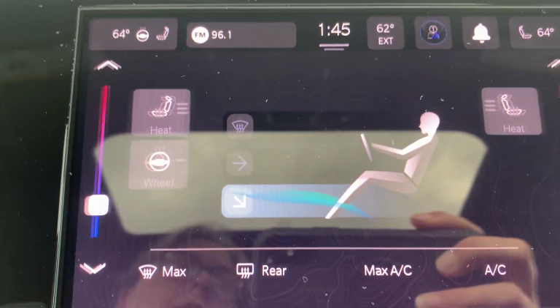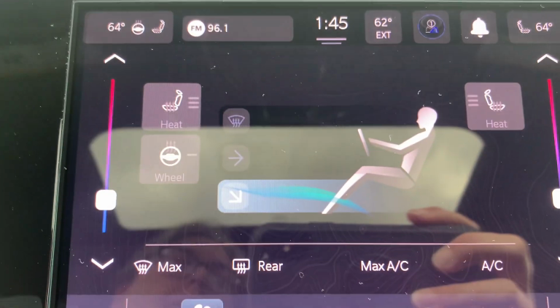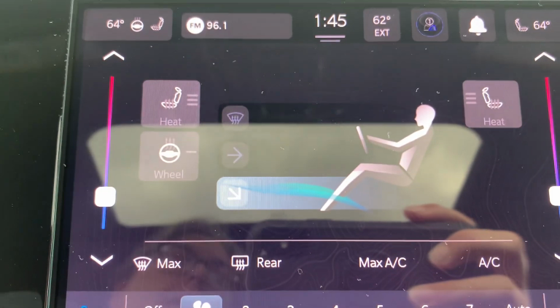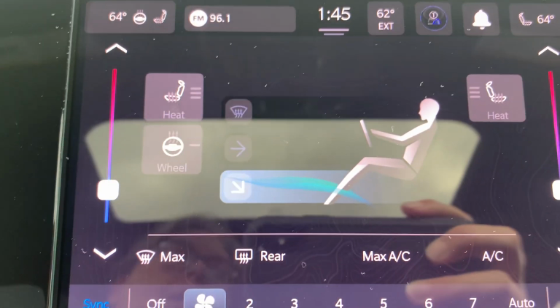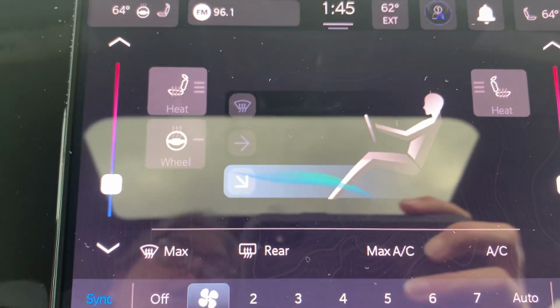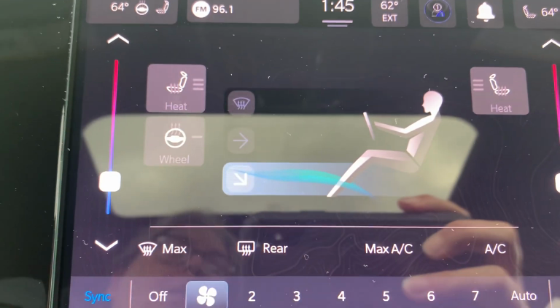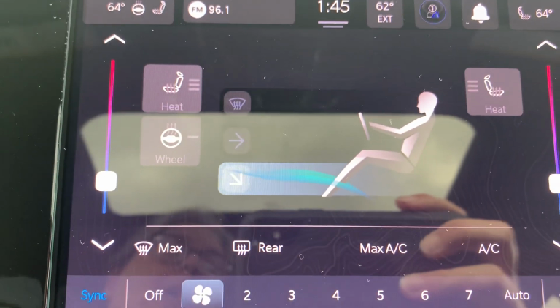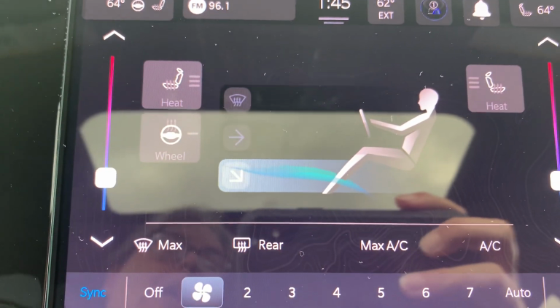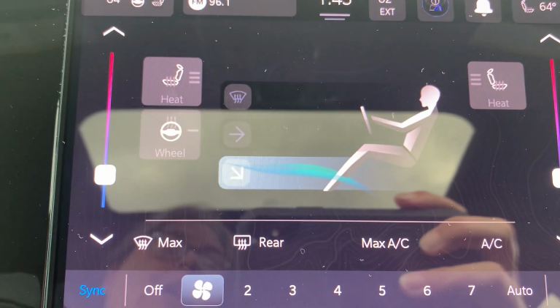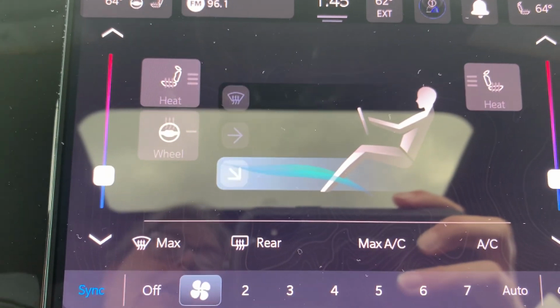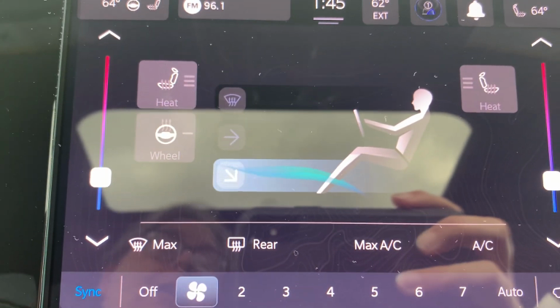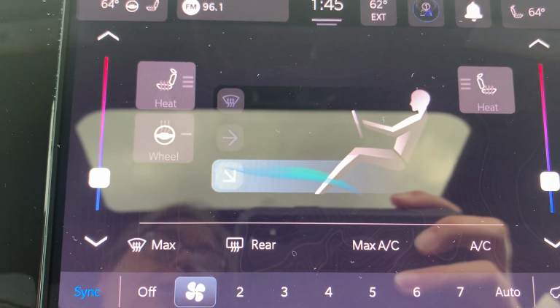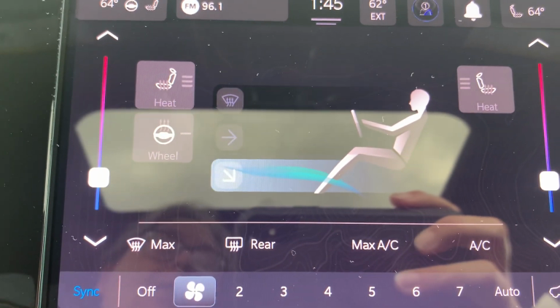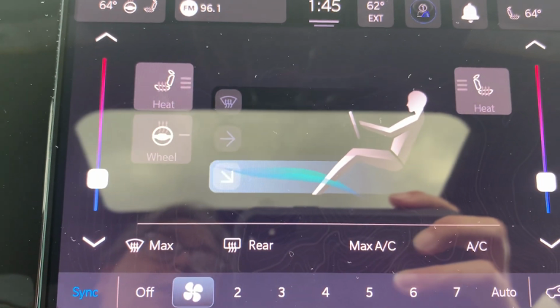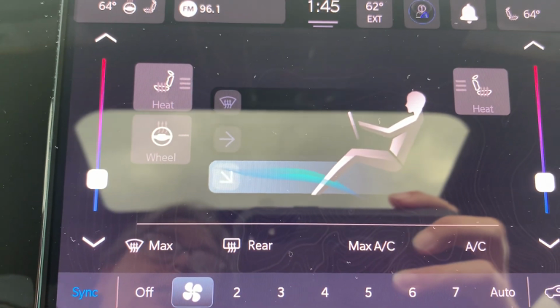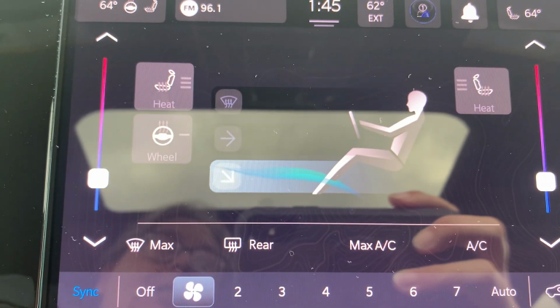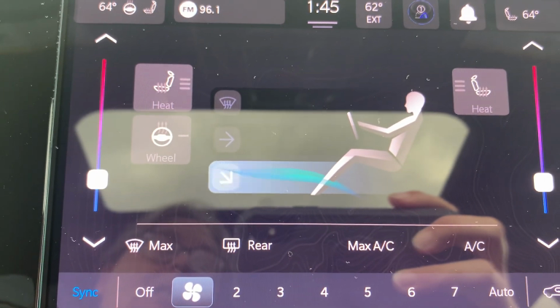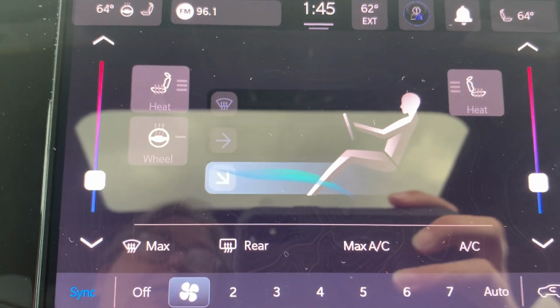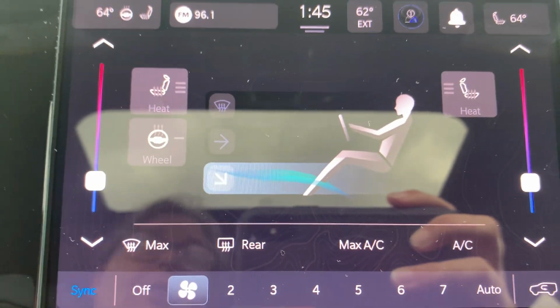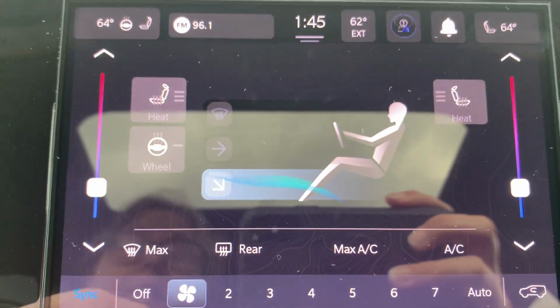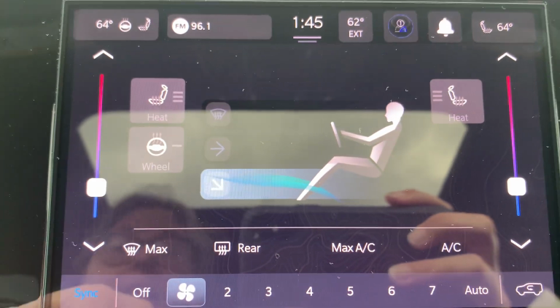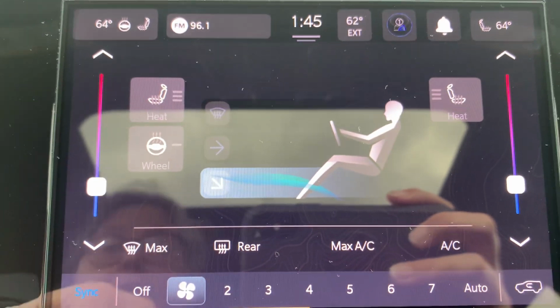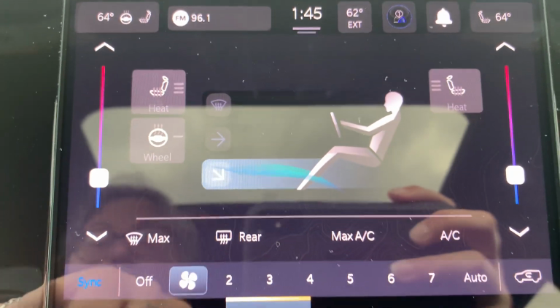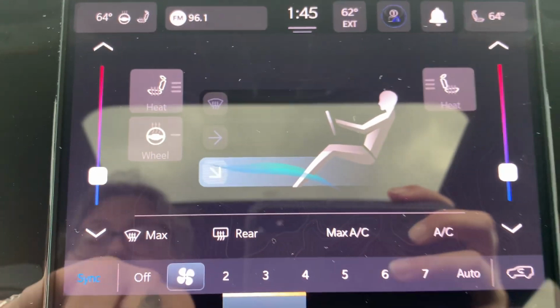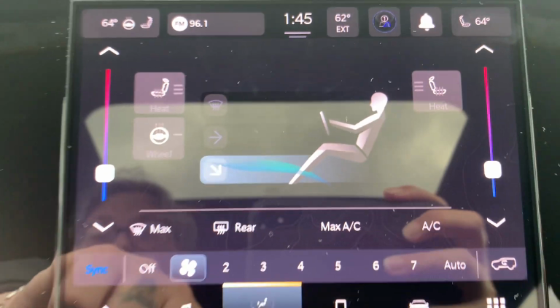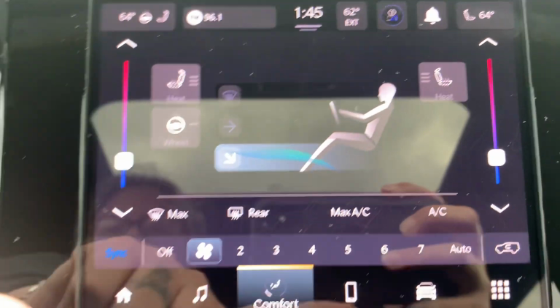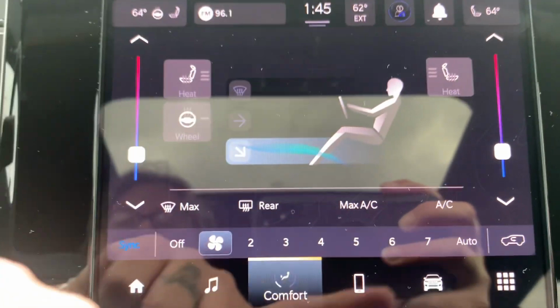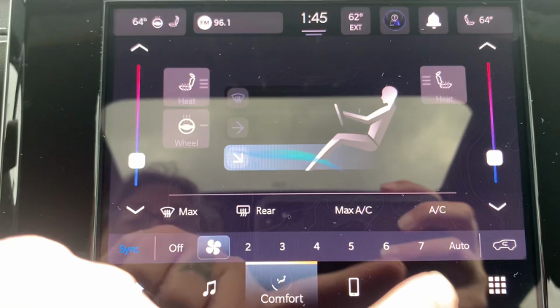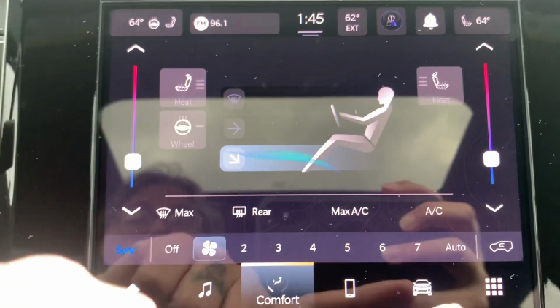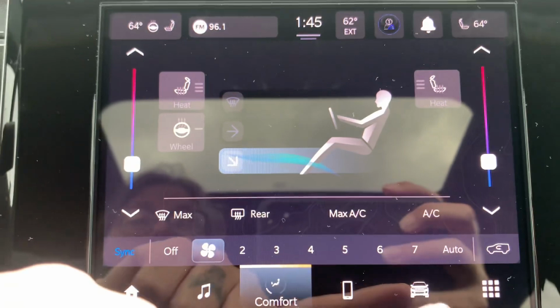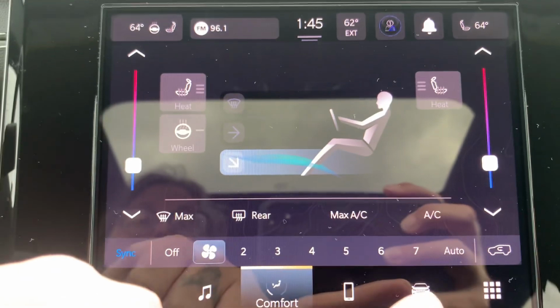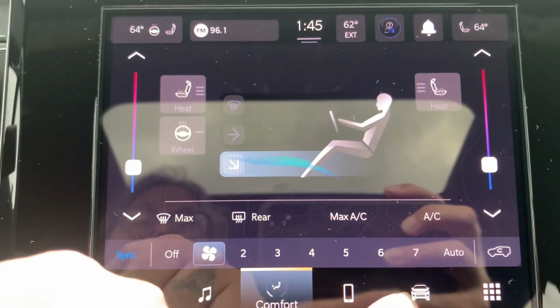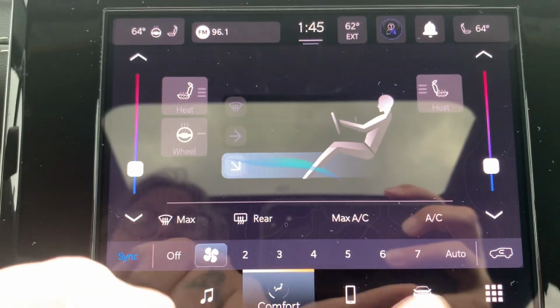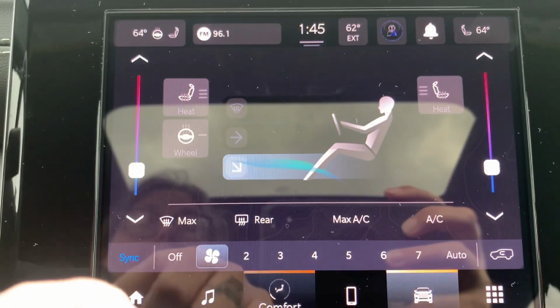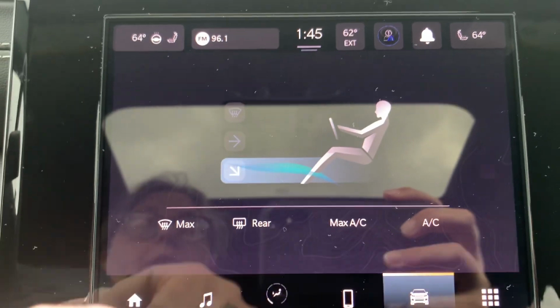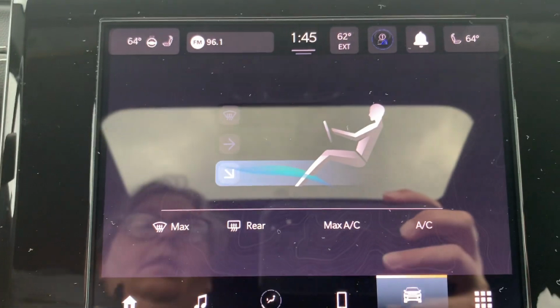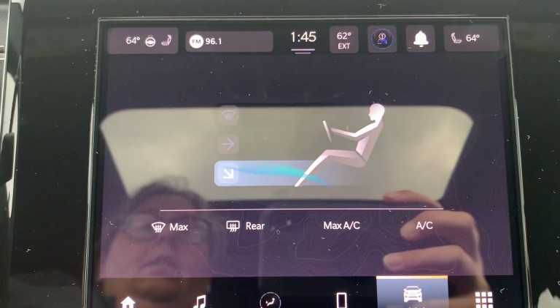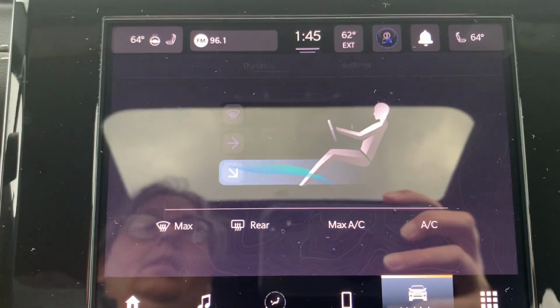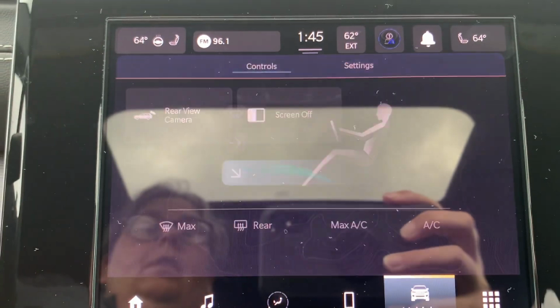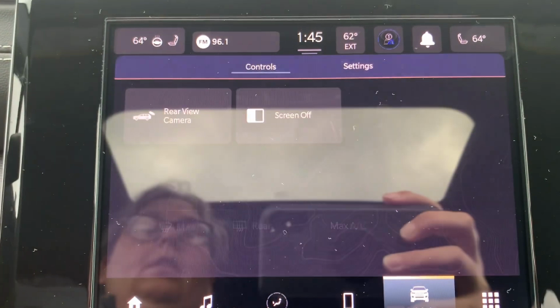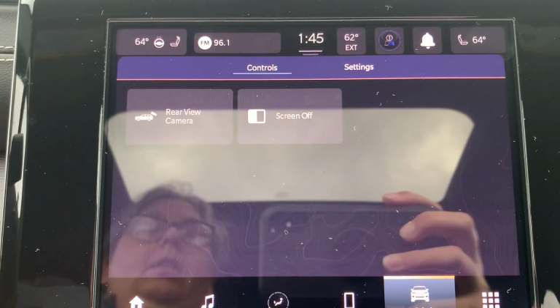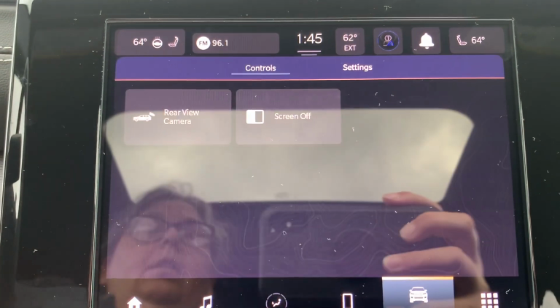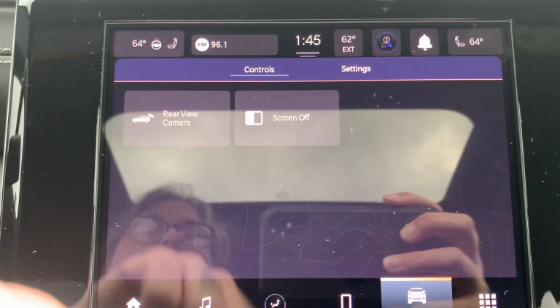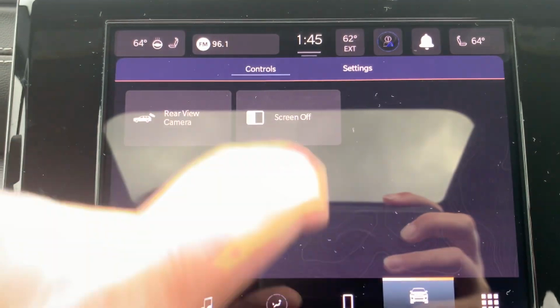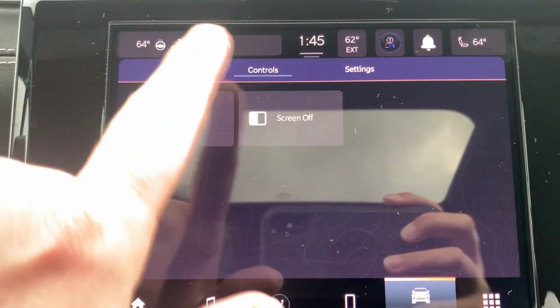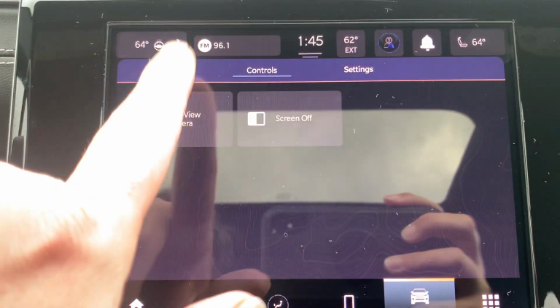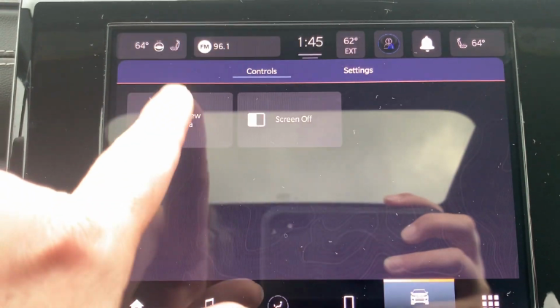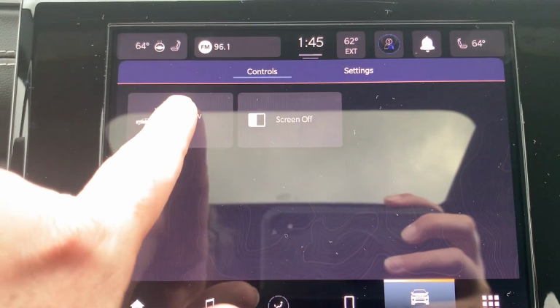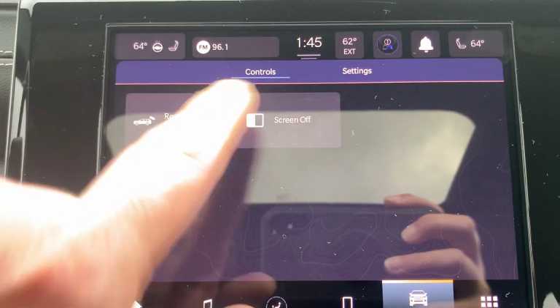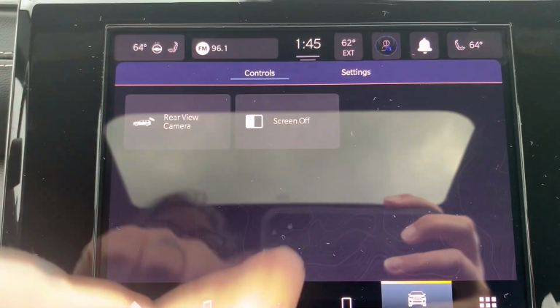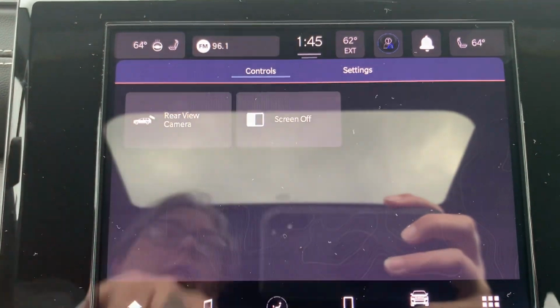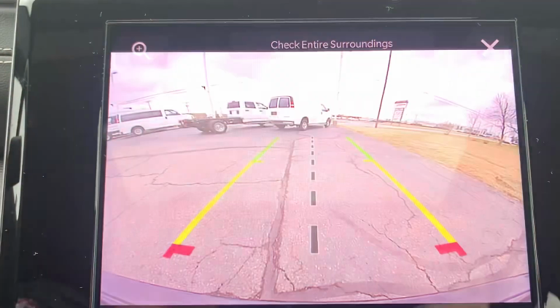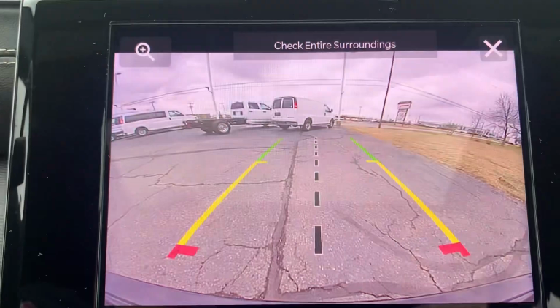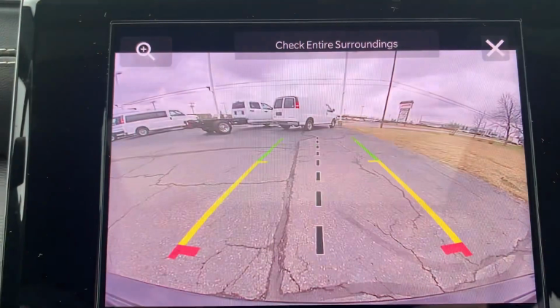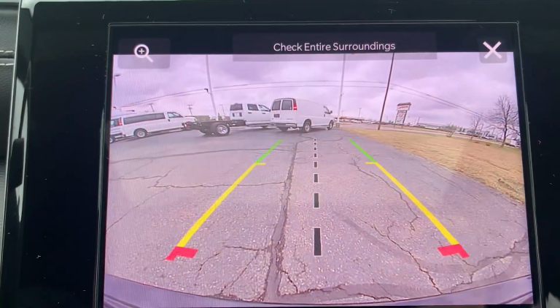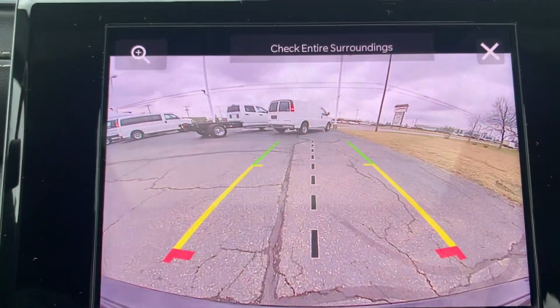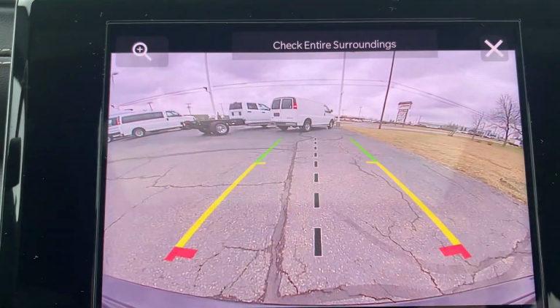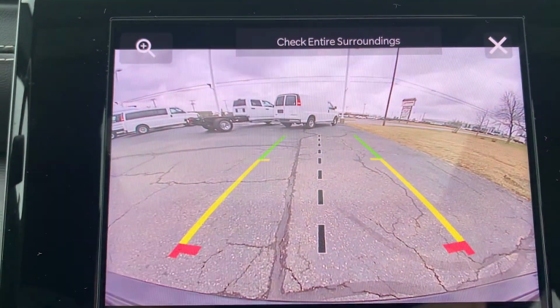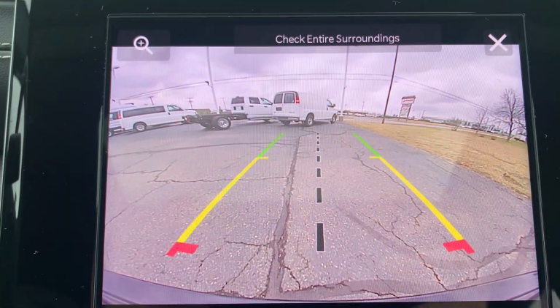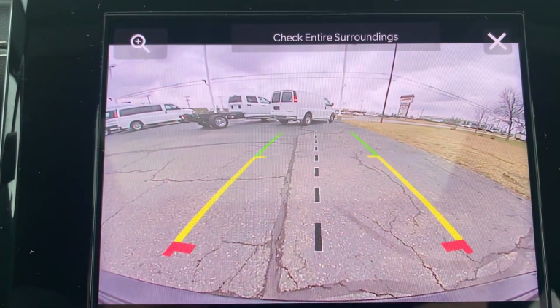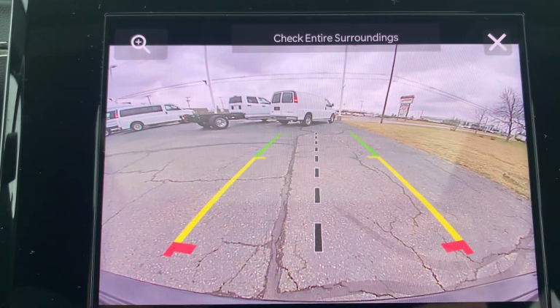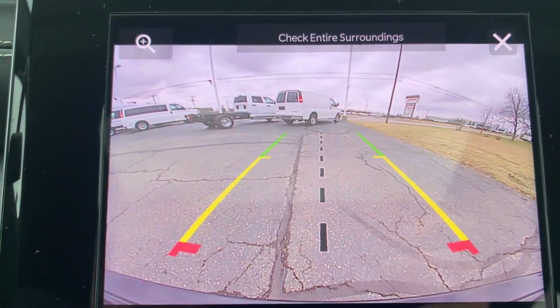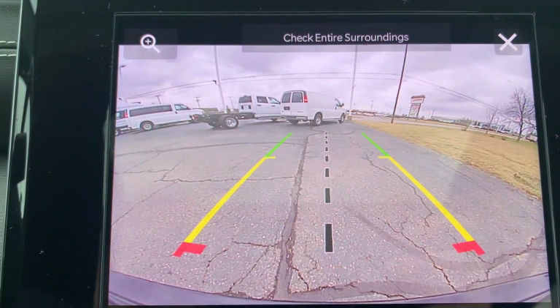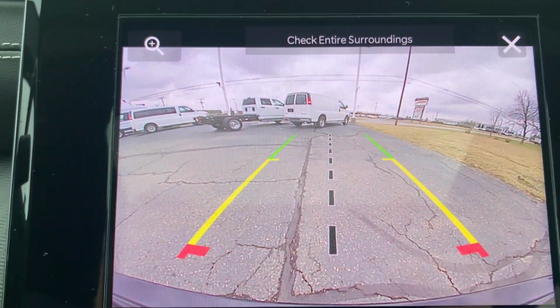We've got heated front seats, heated steering wheel, backup camera.